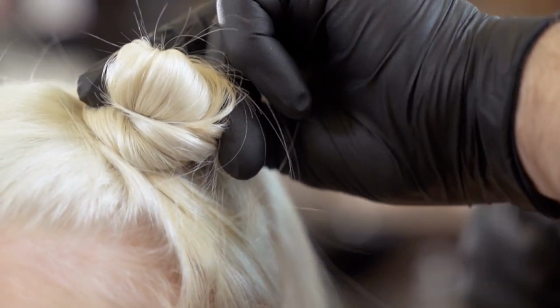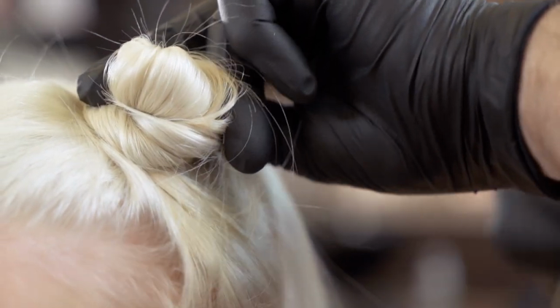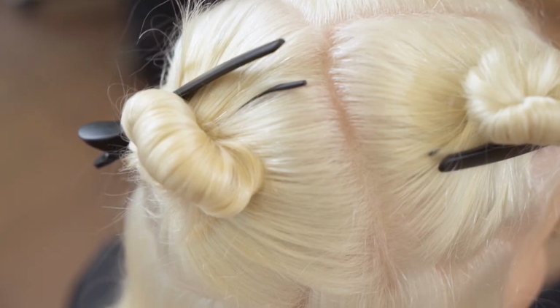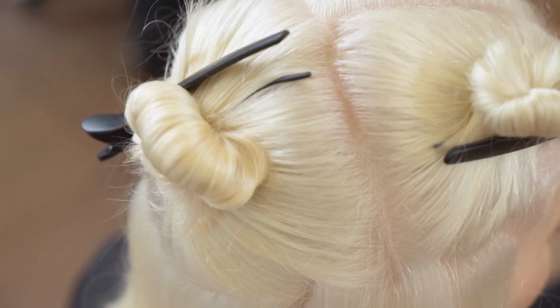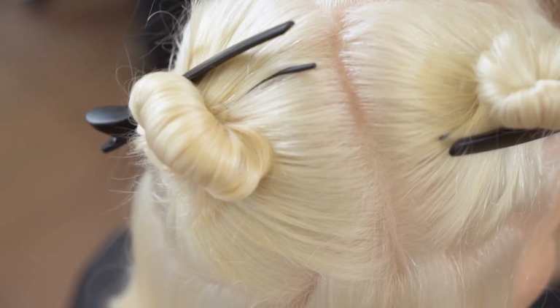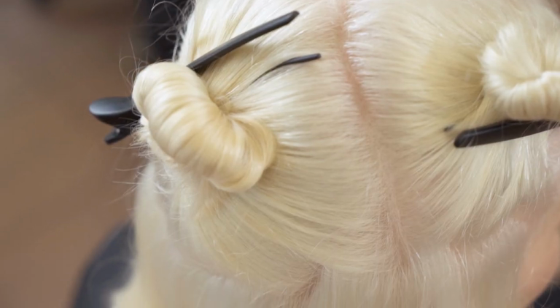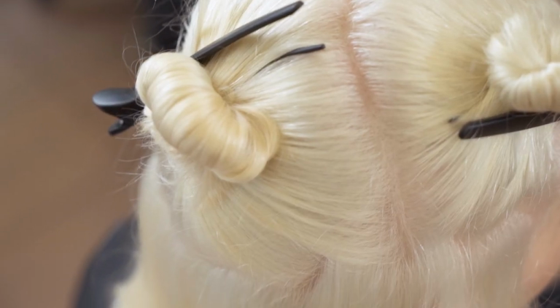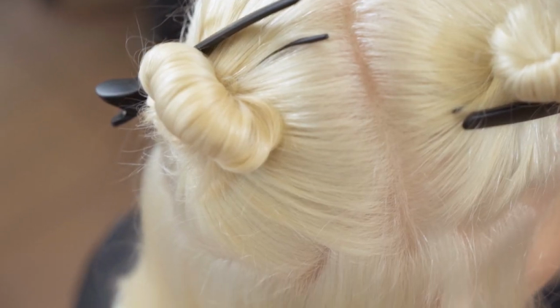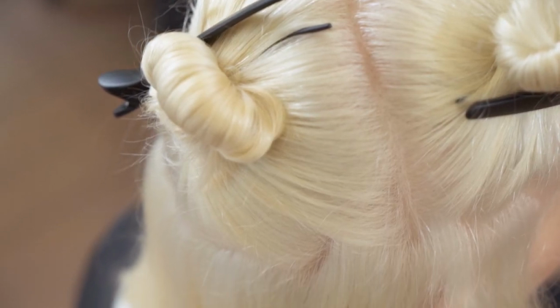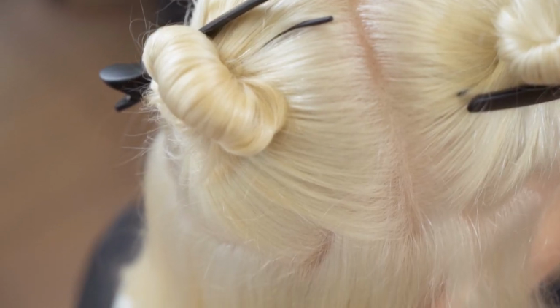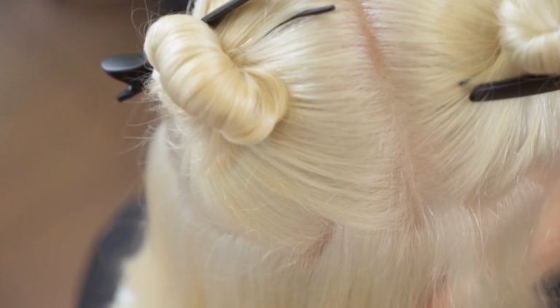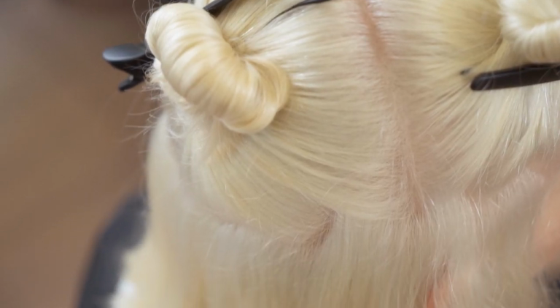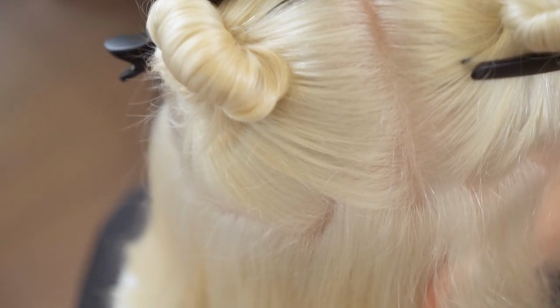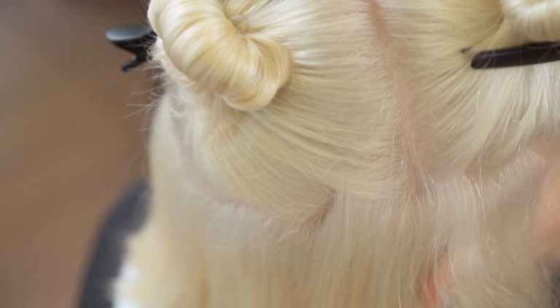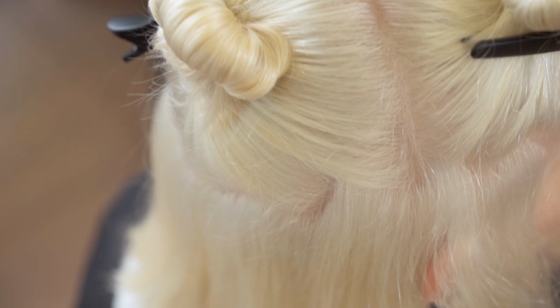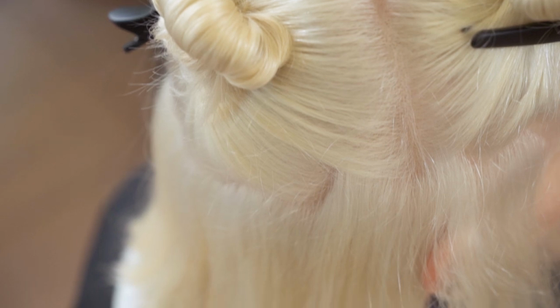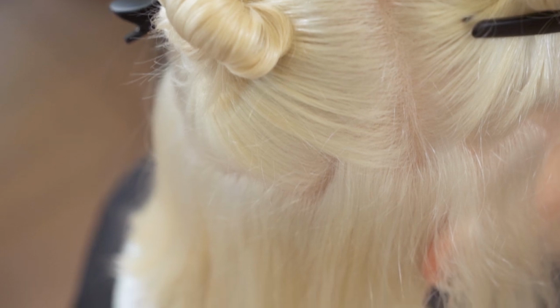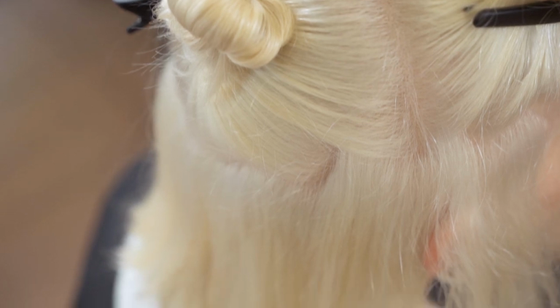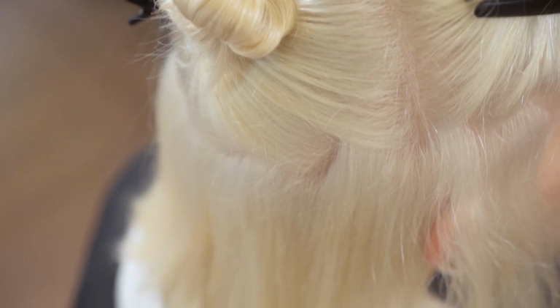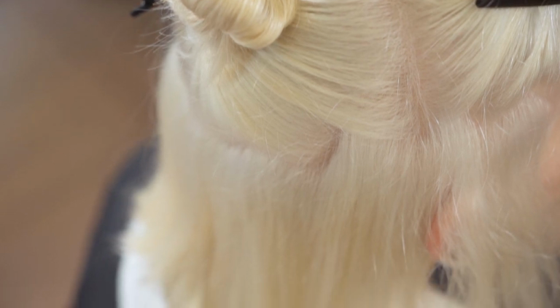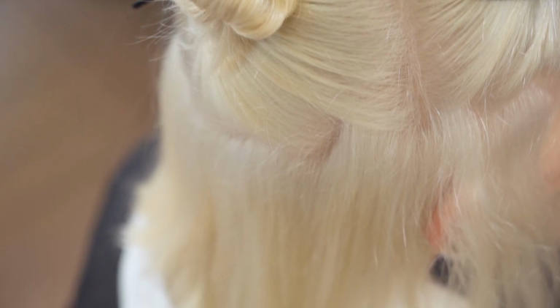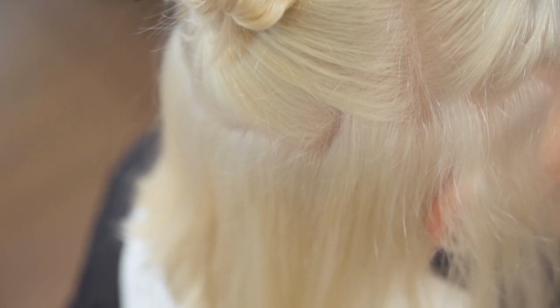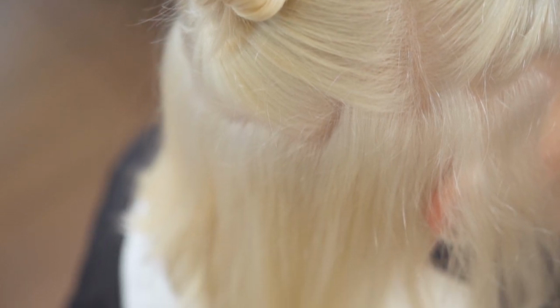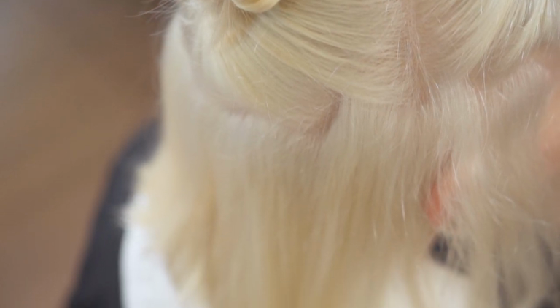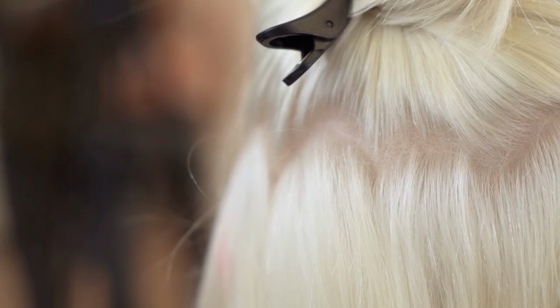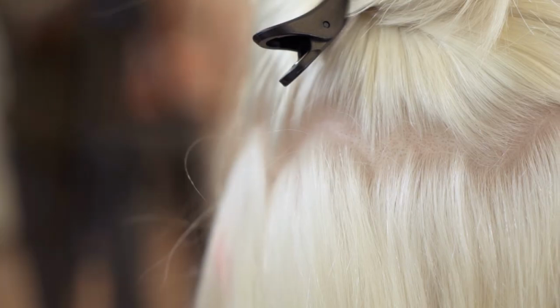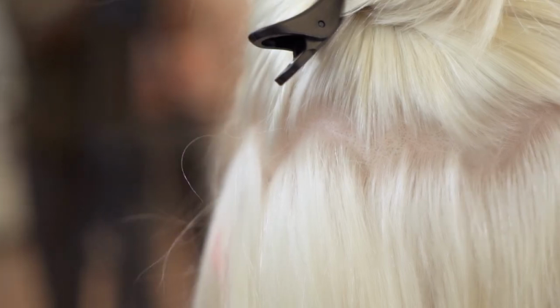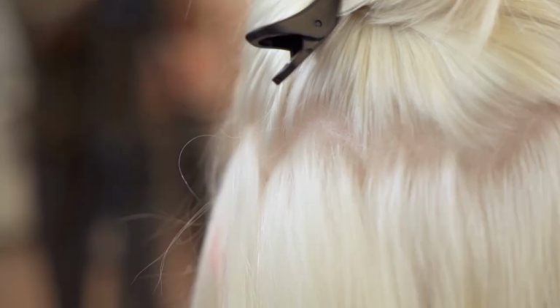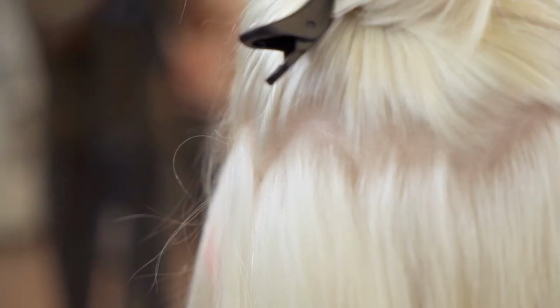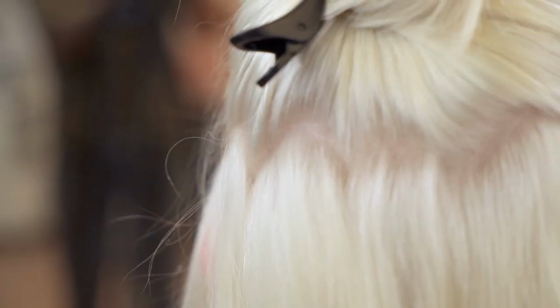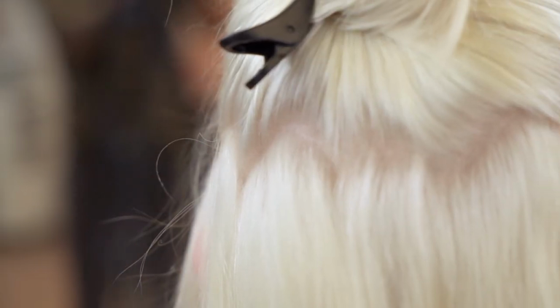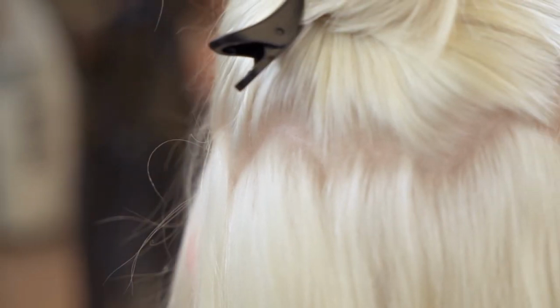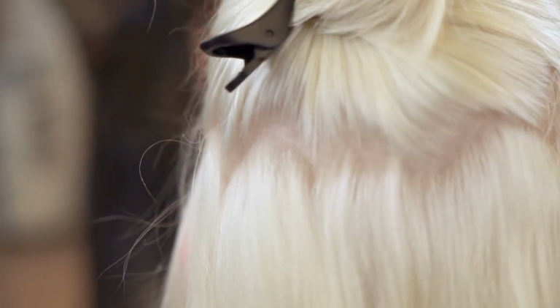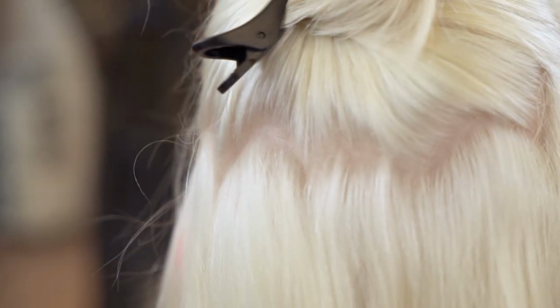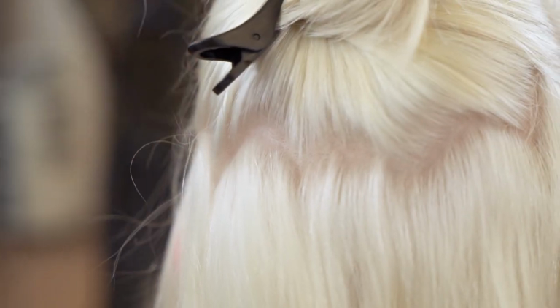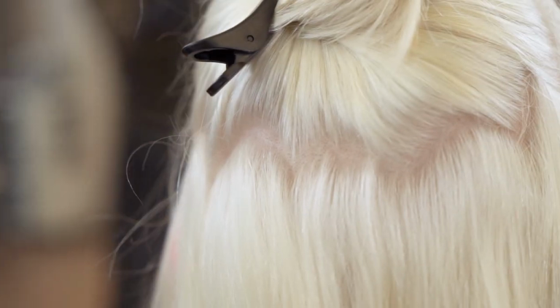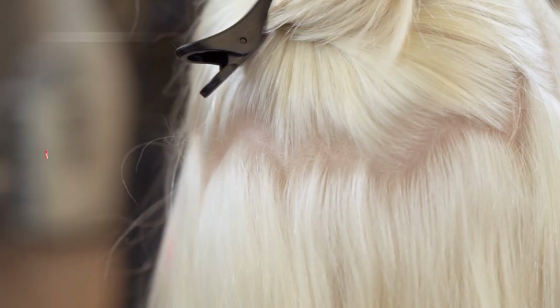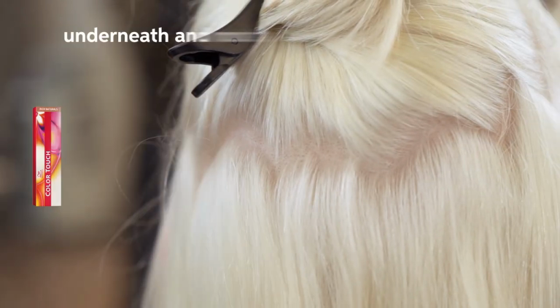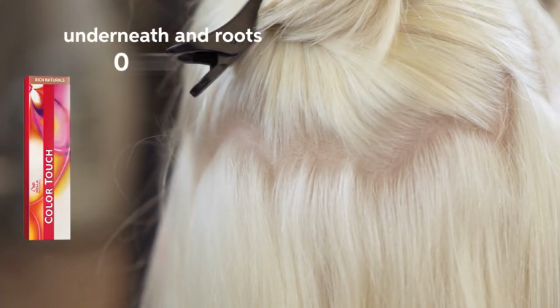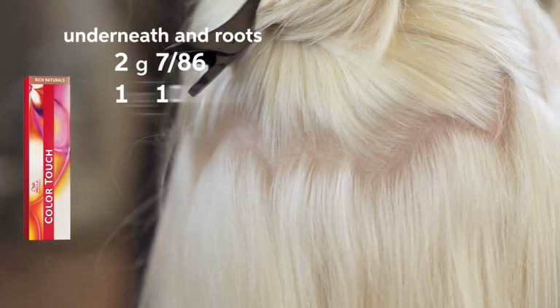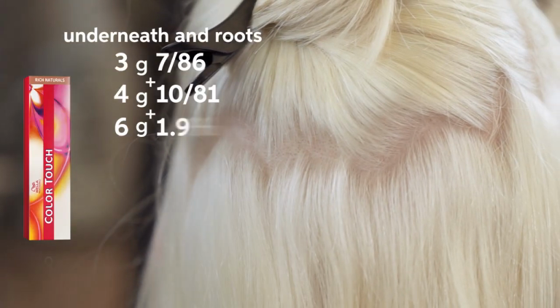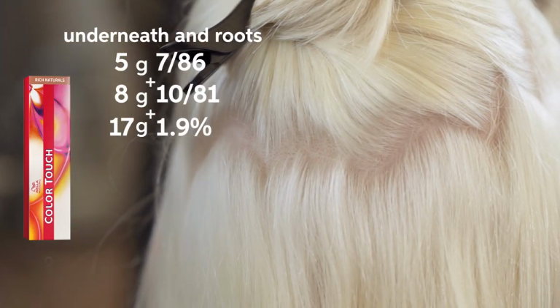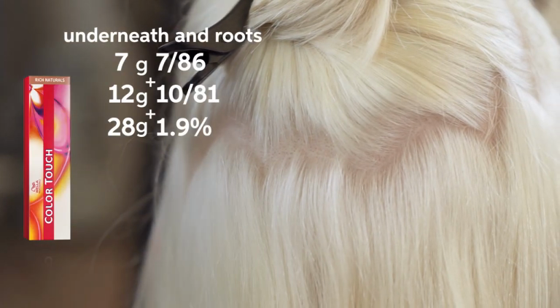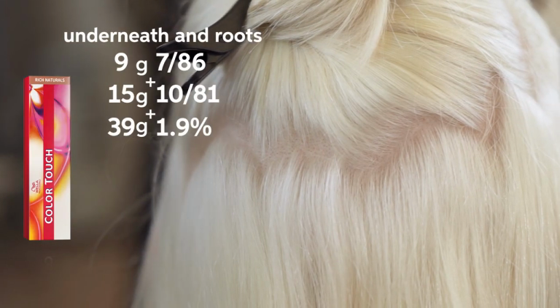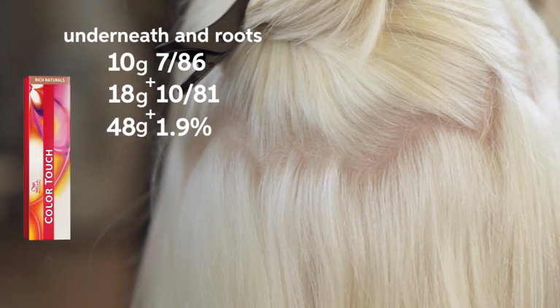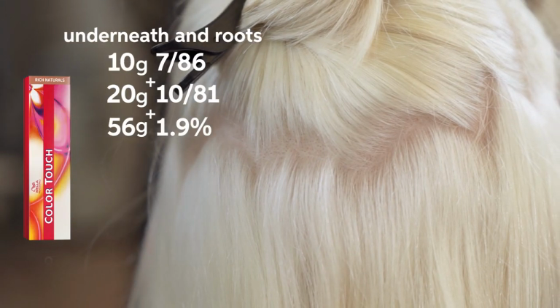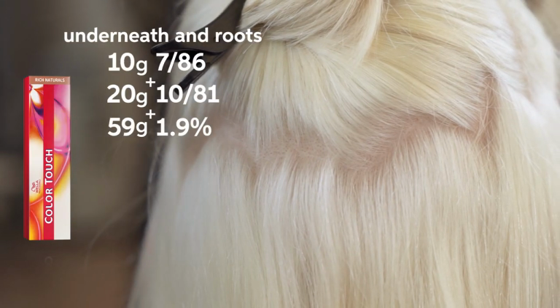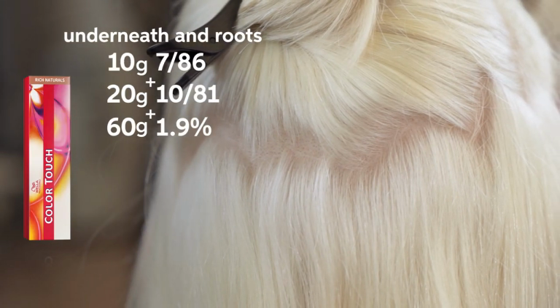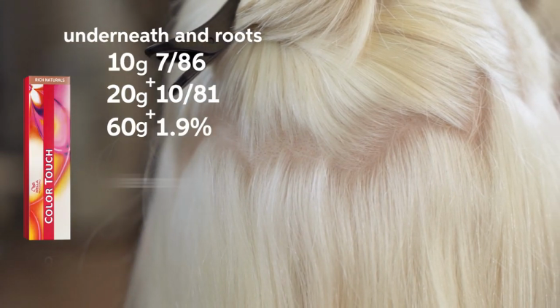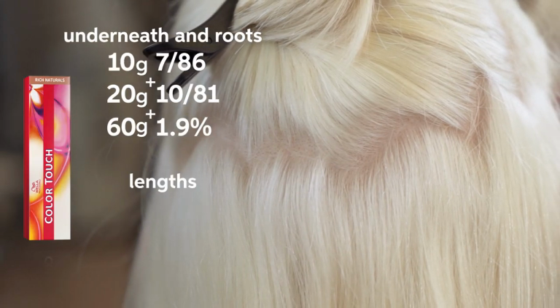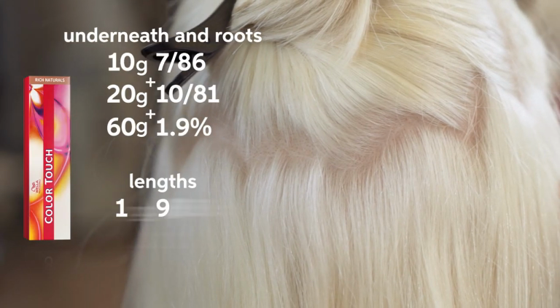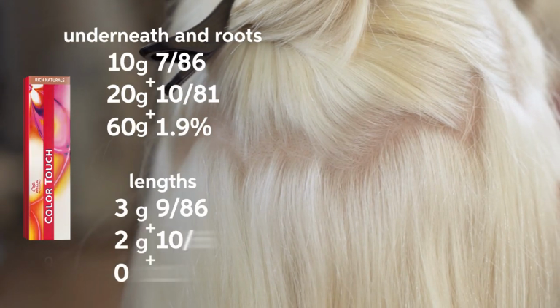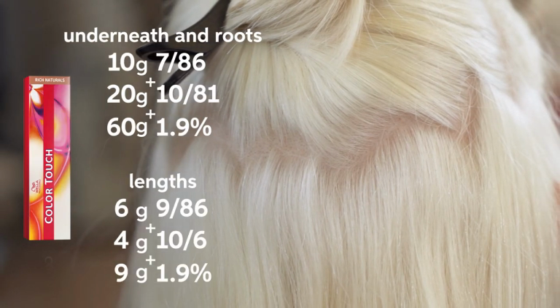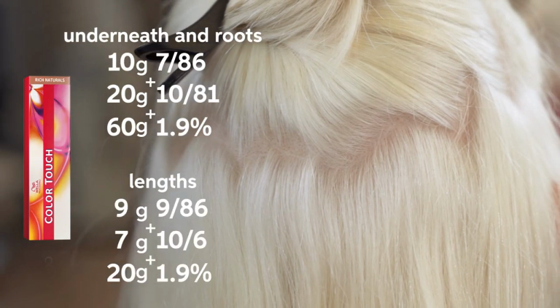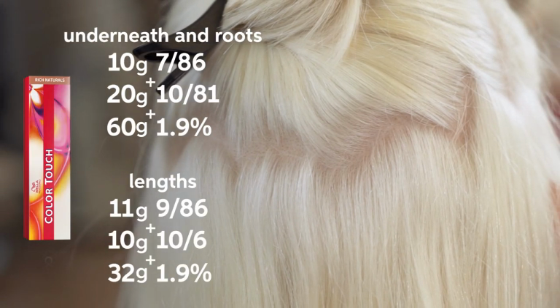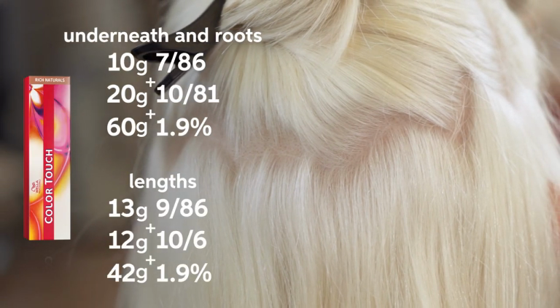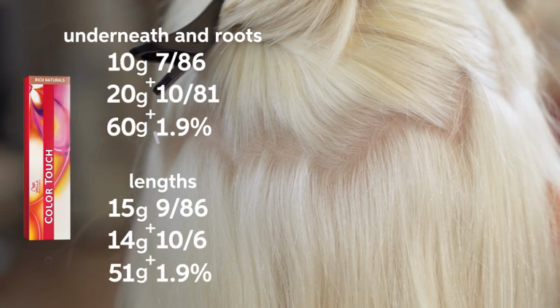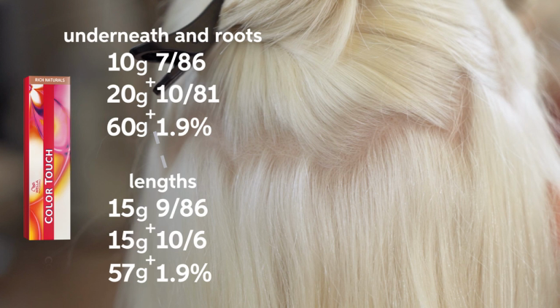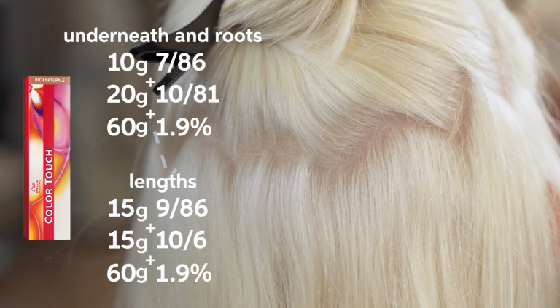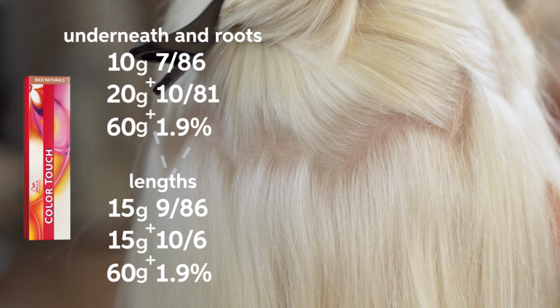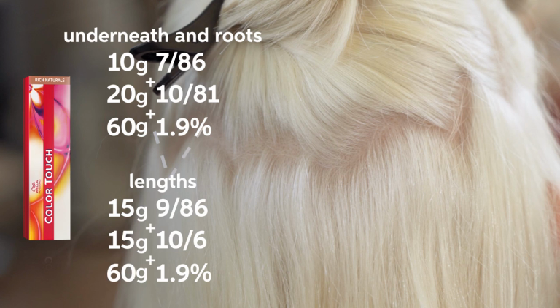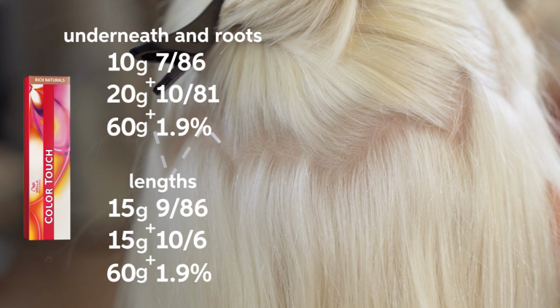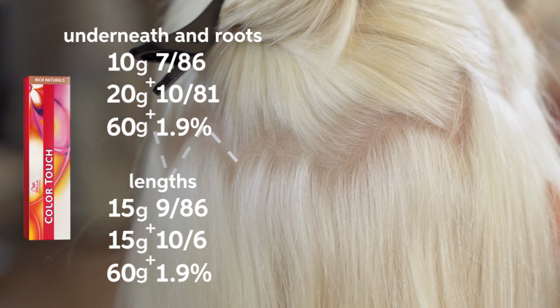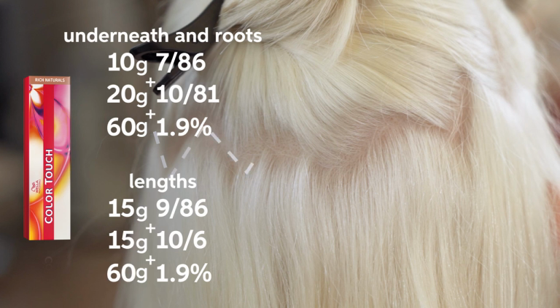Now you can see we've got a clean neutral canvas, and this is going to be perfect to help us achieve that true stunning silver tone.